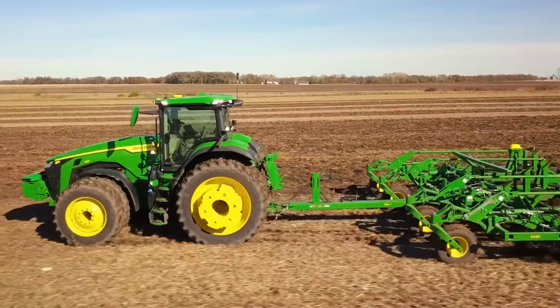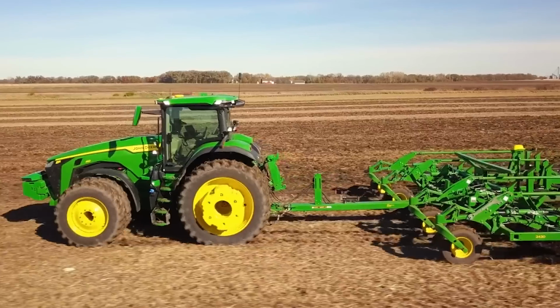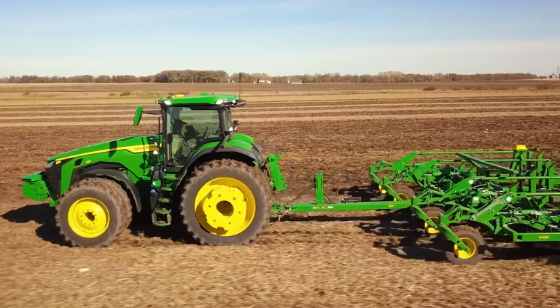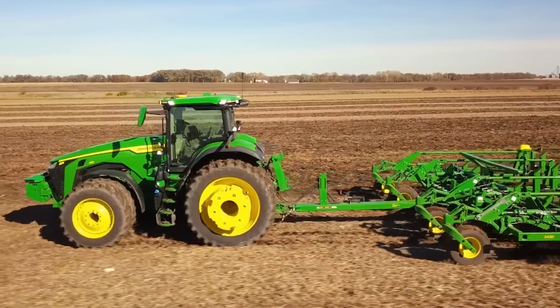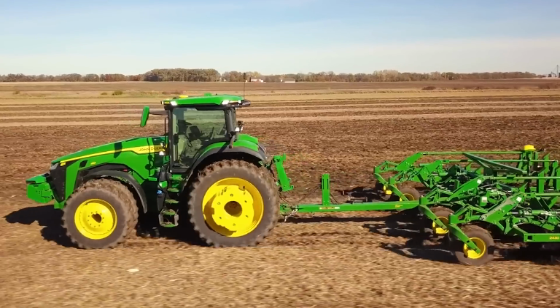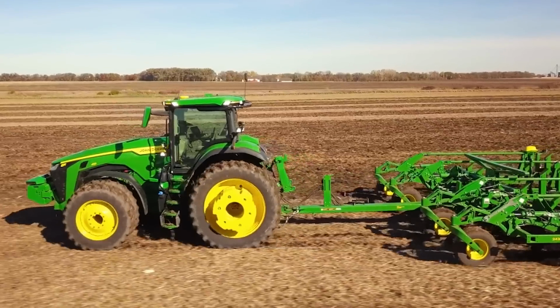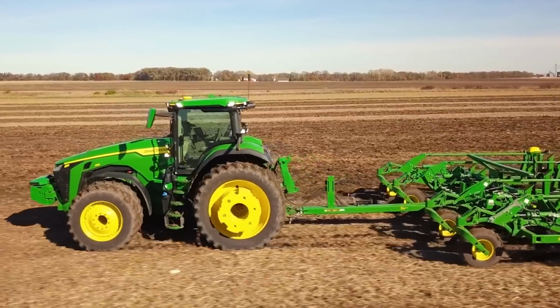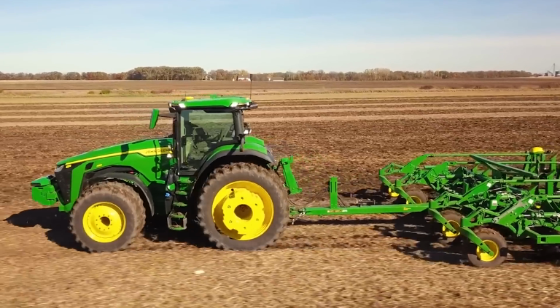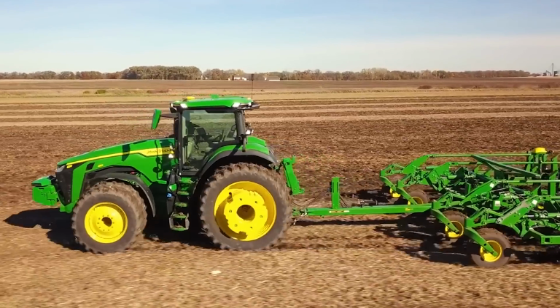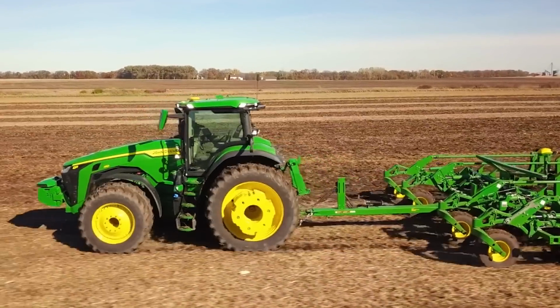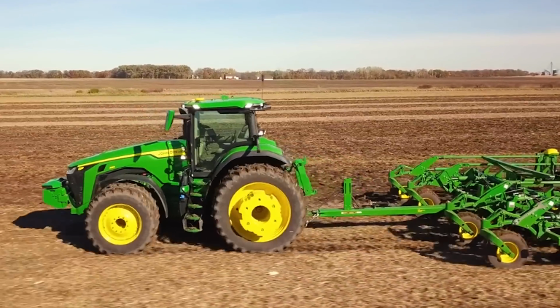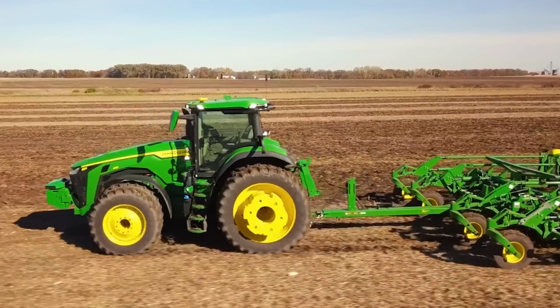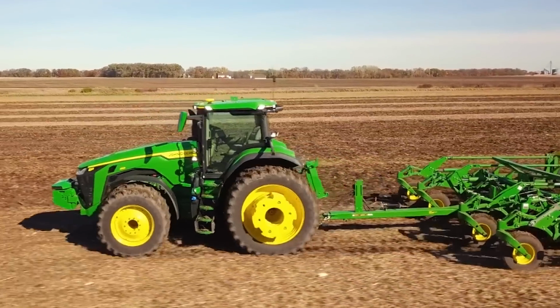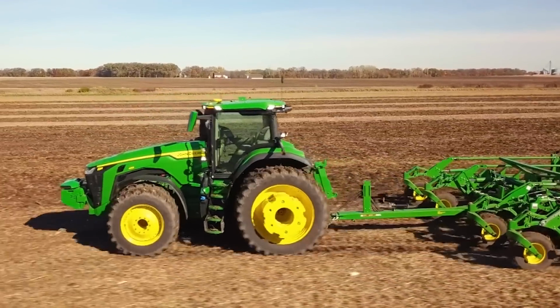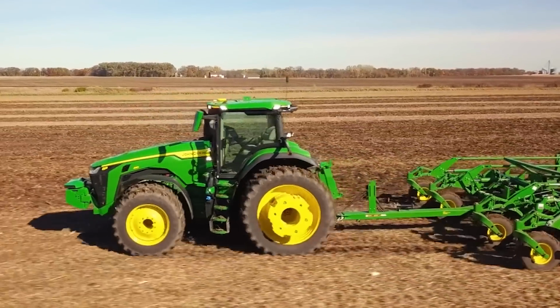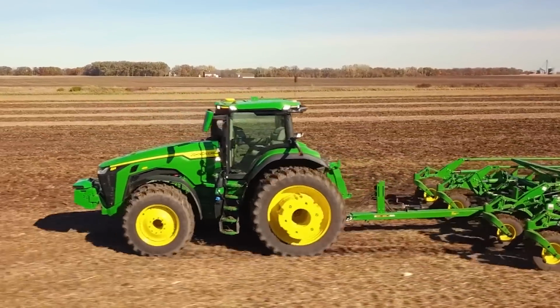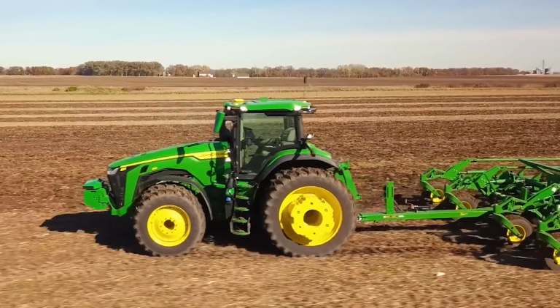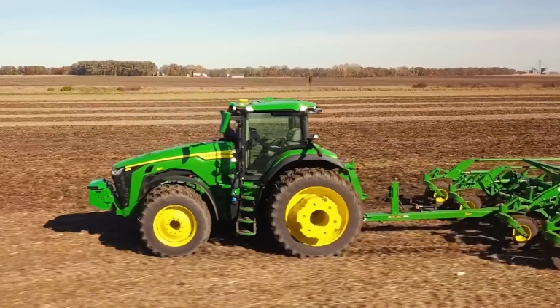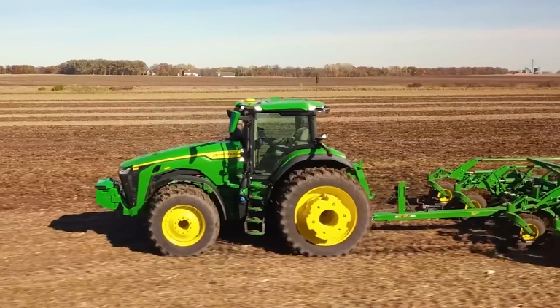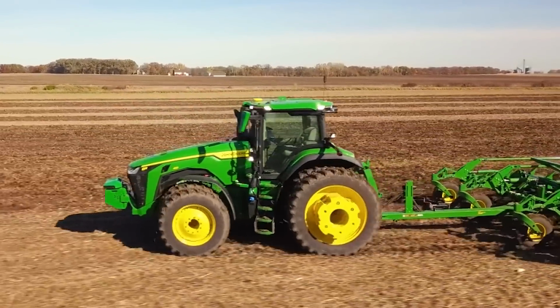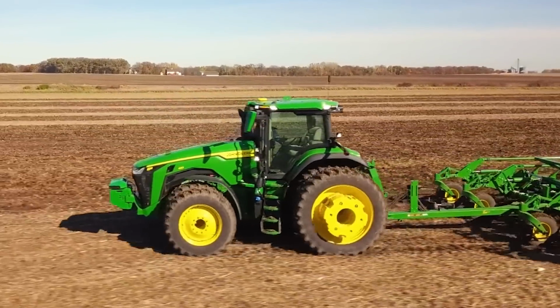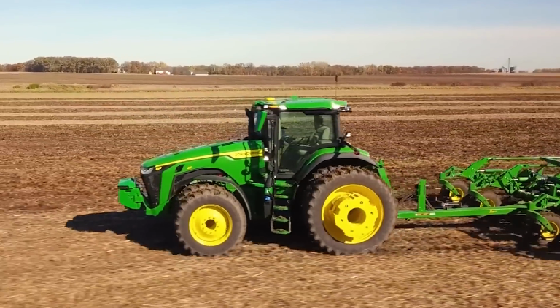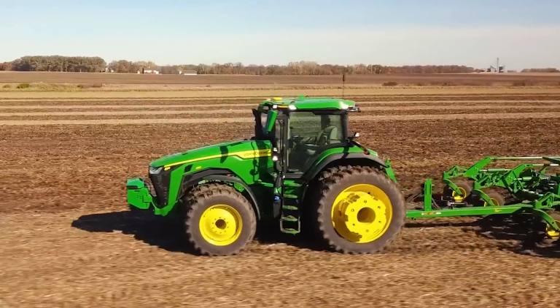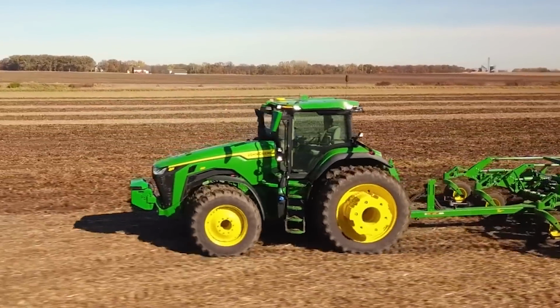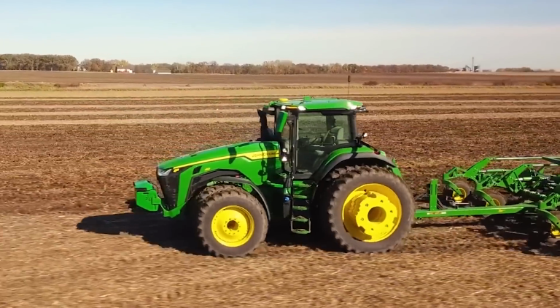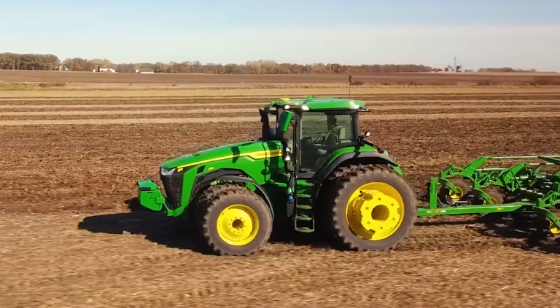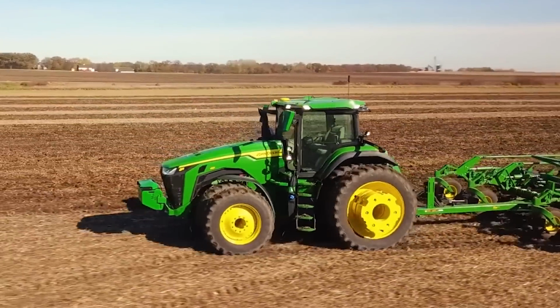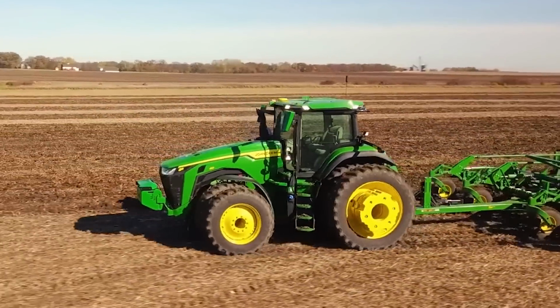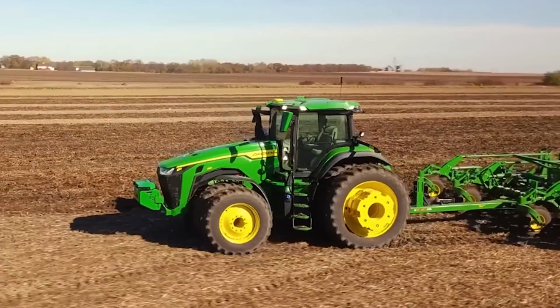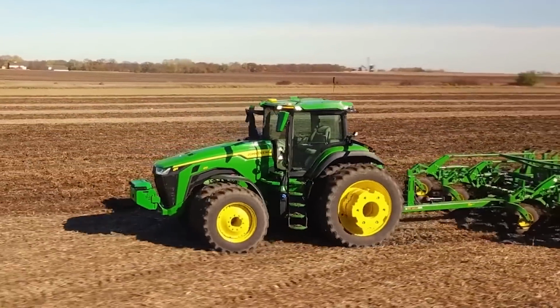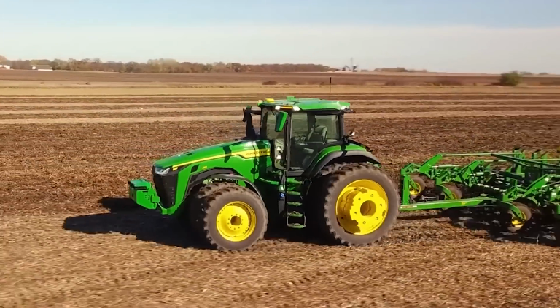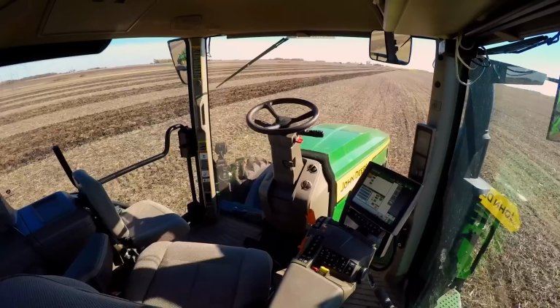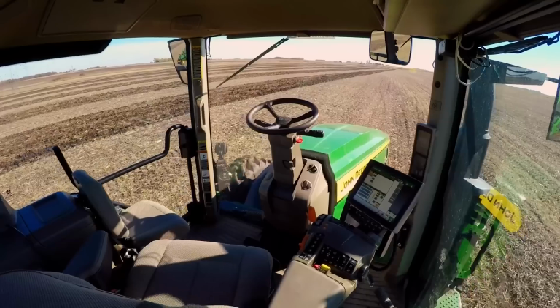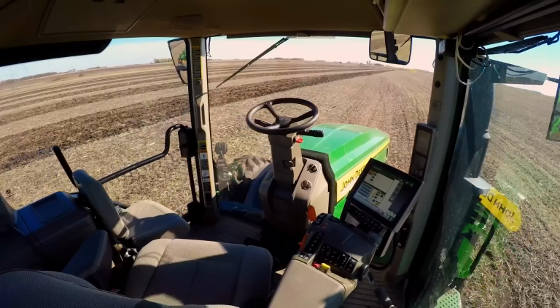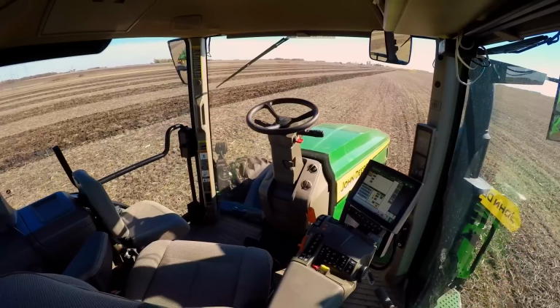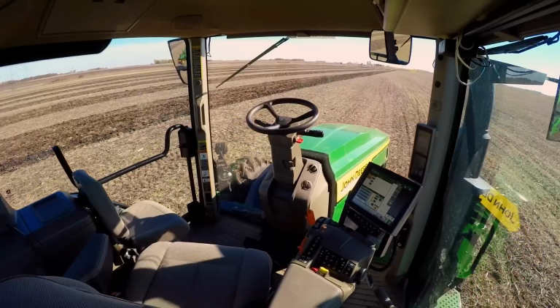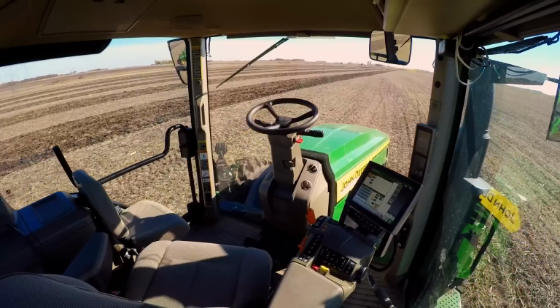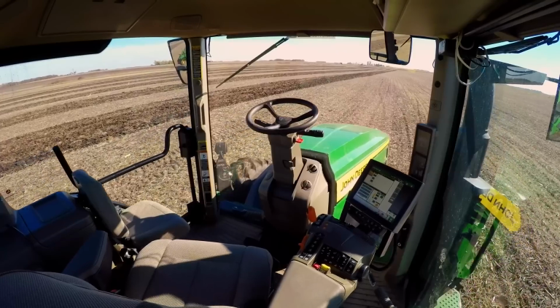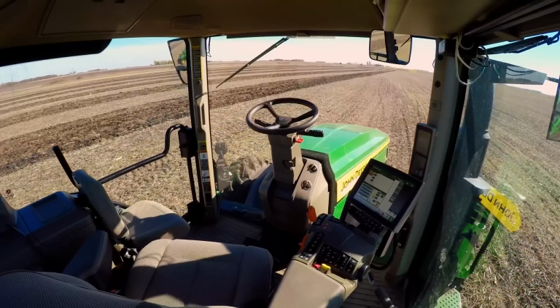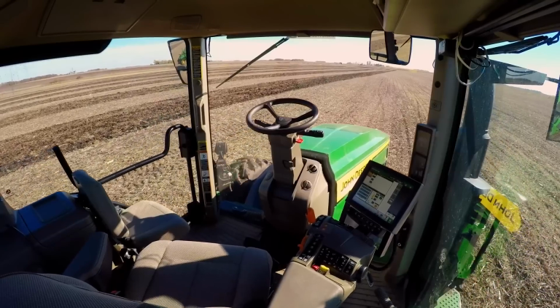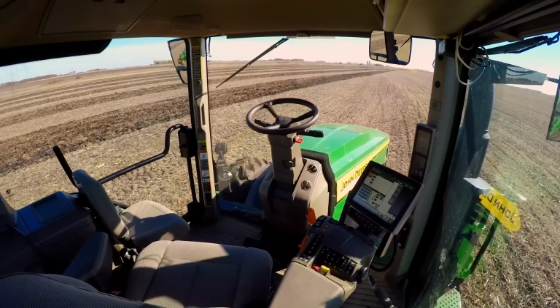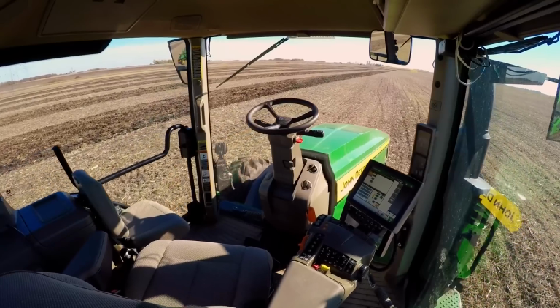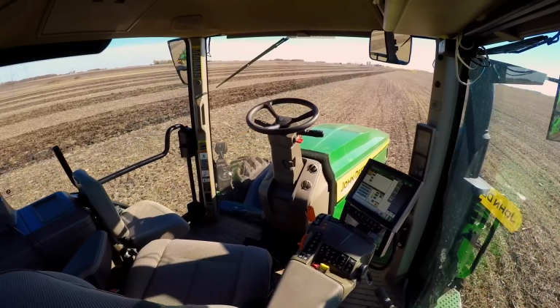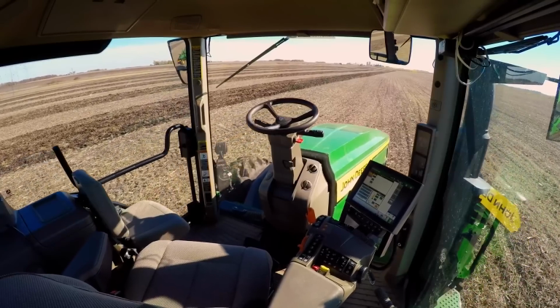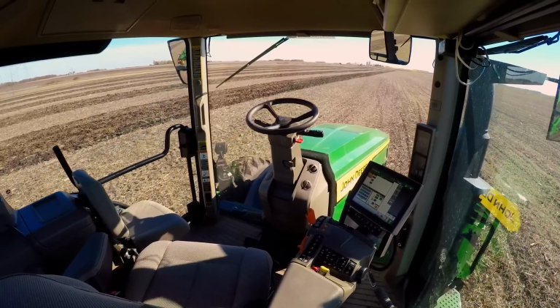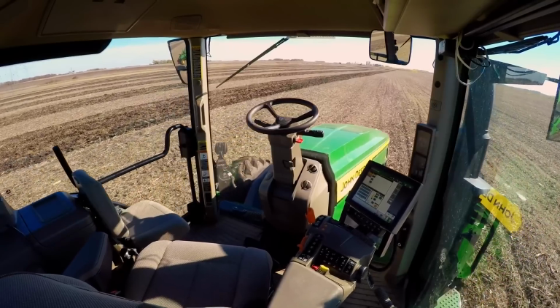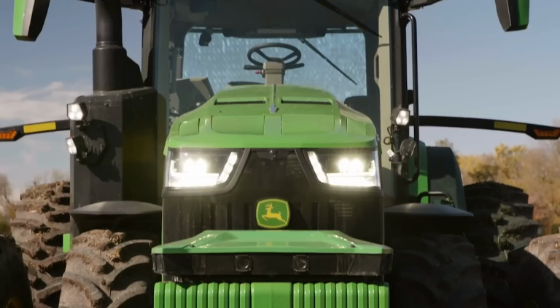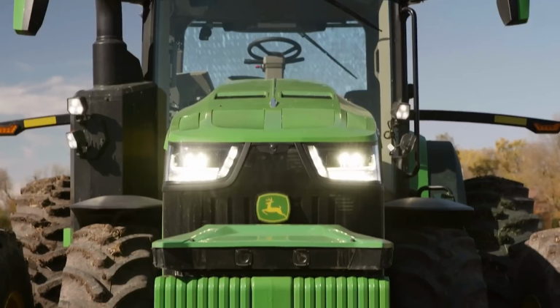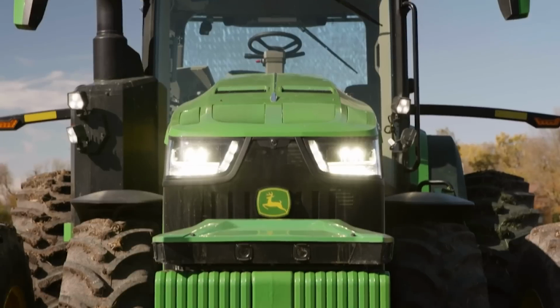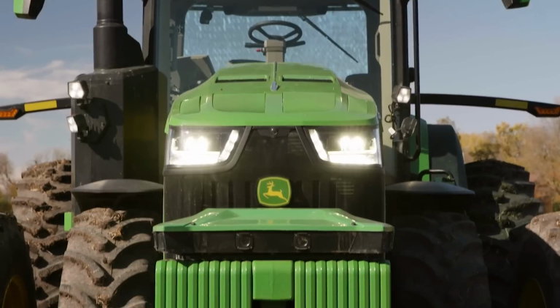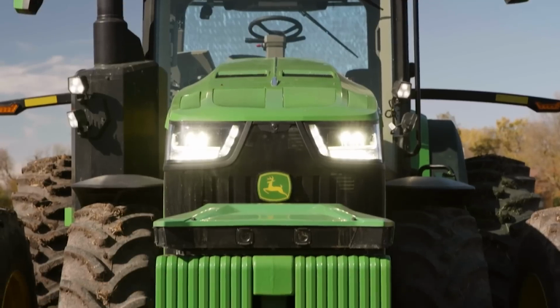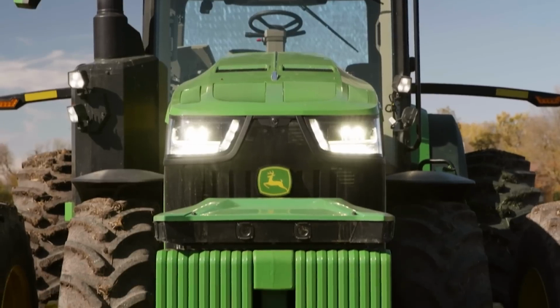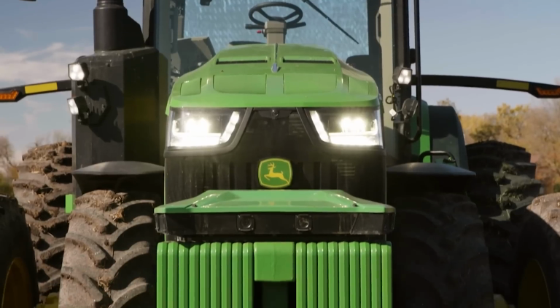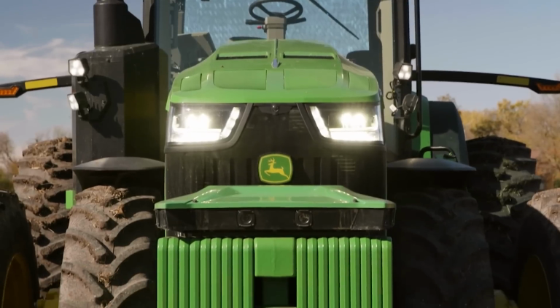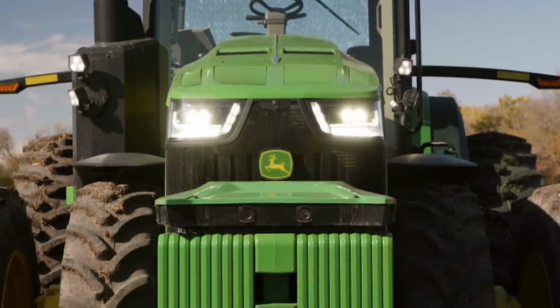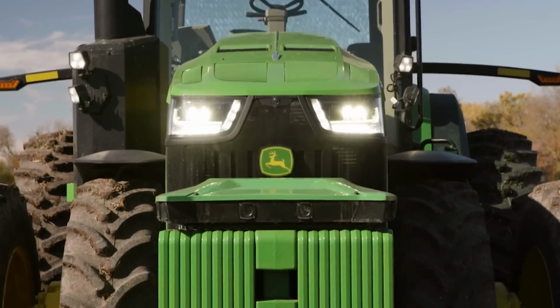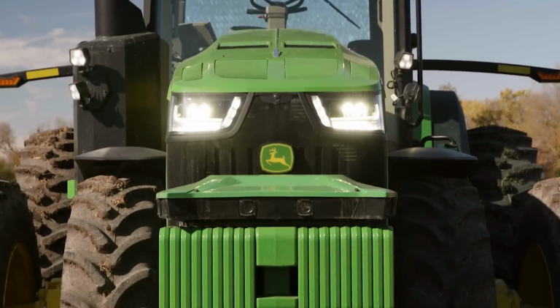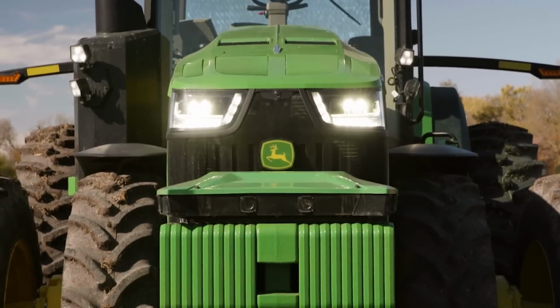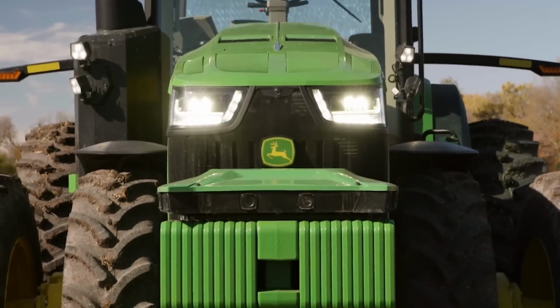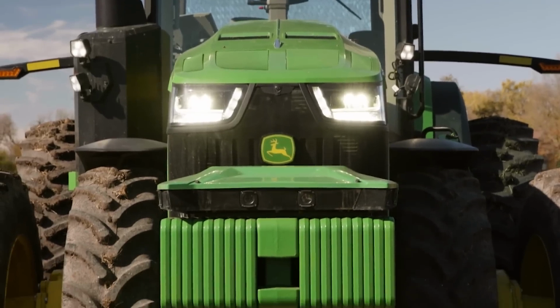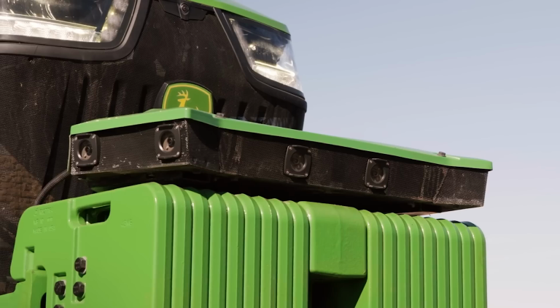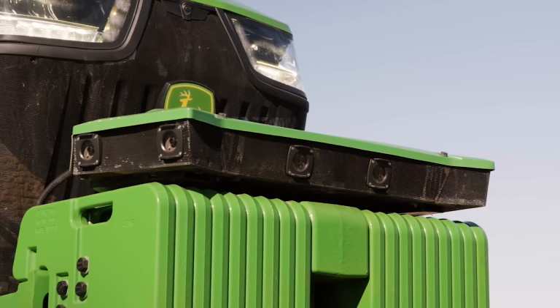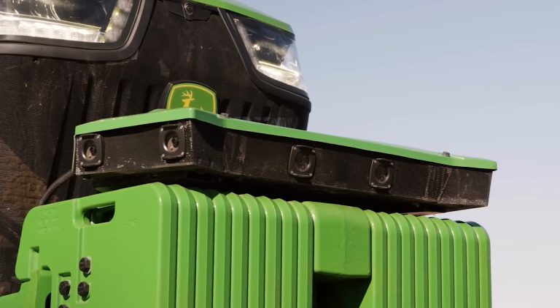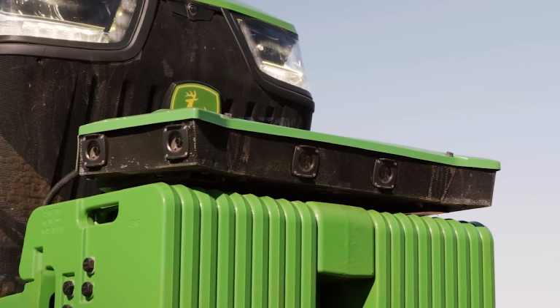Last year, John Deere also showed off its first autonomous tractor, so this is really just the beginning of high-tech agriculture.